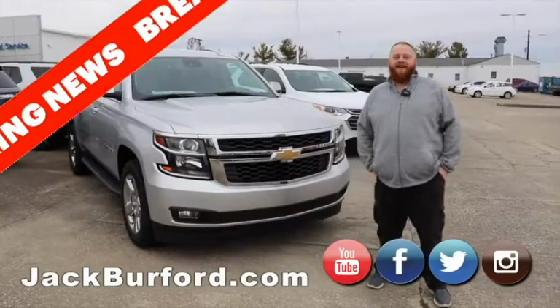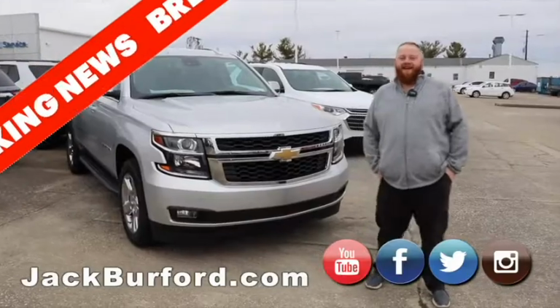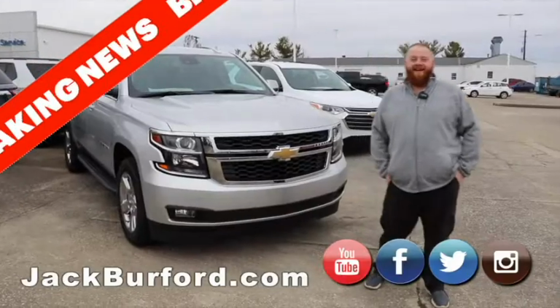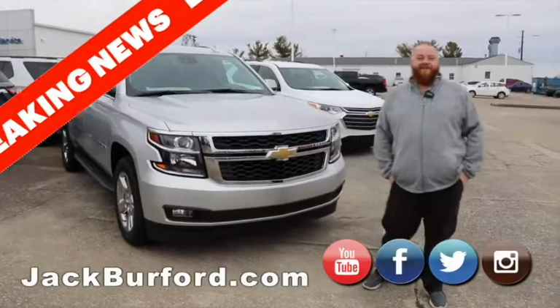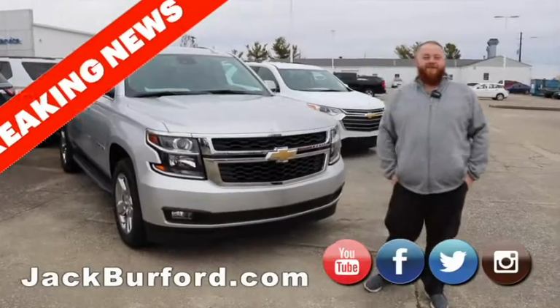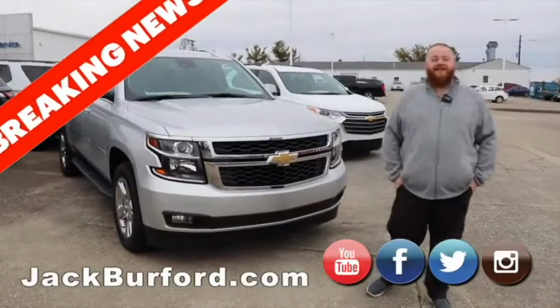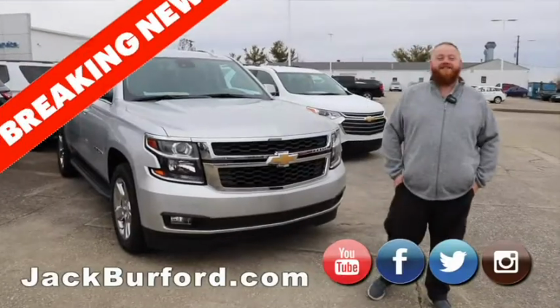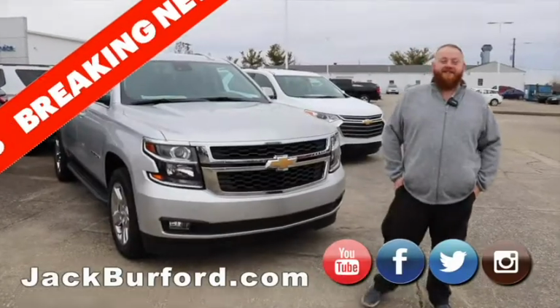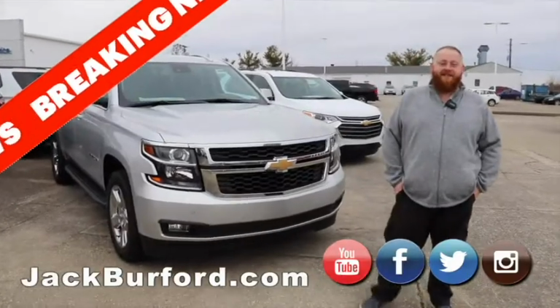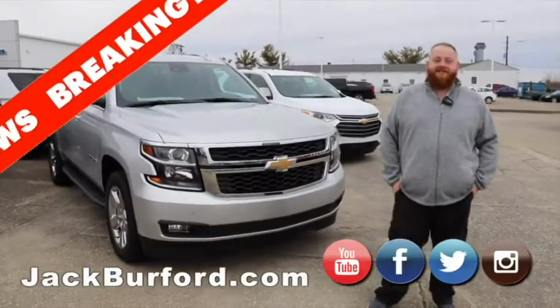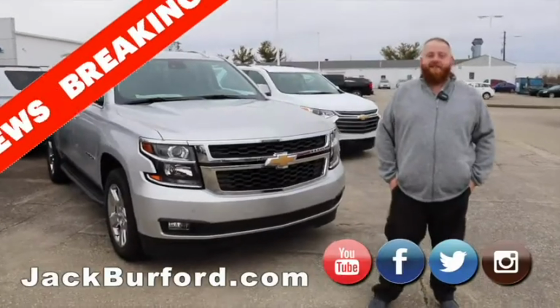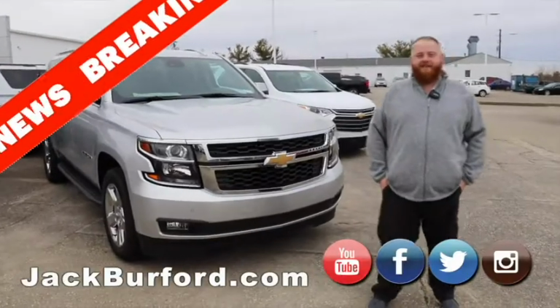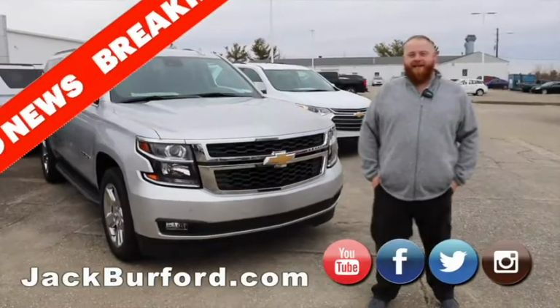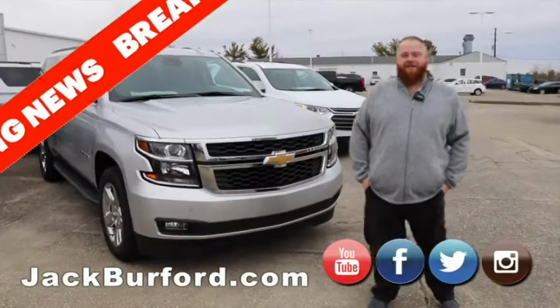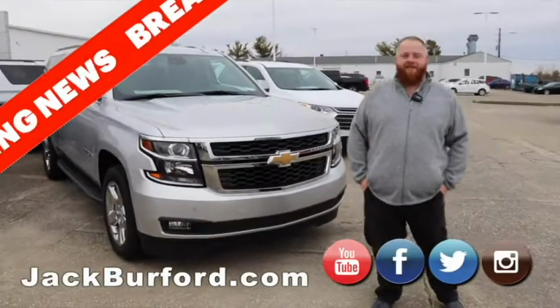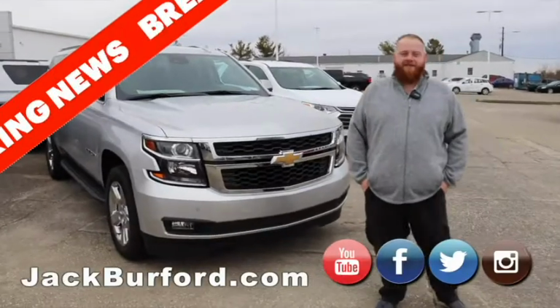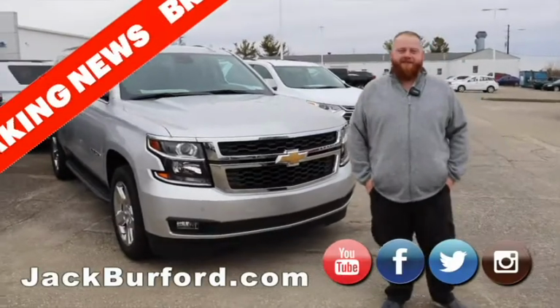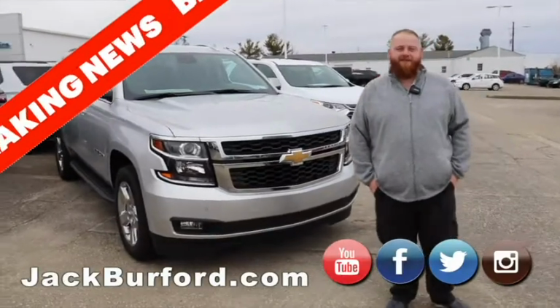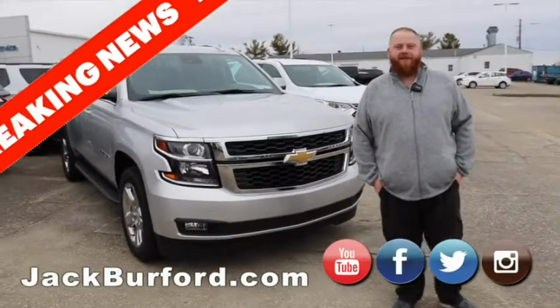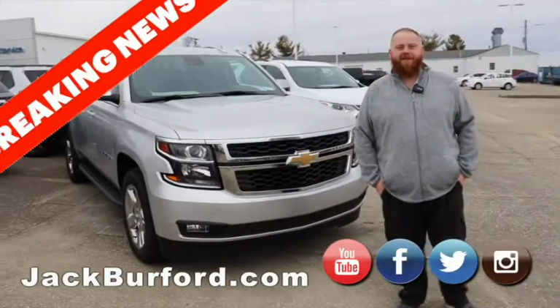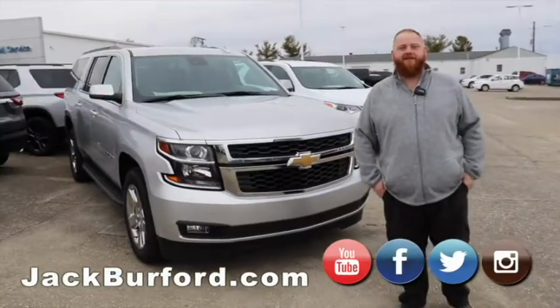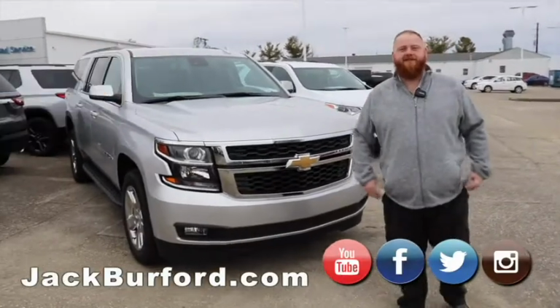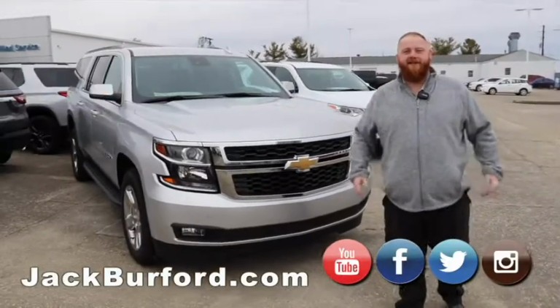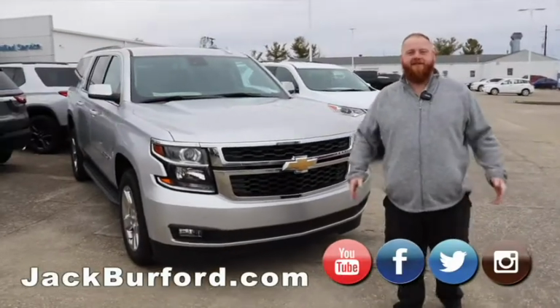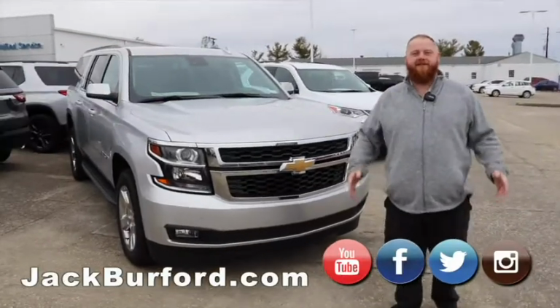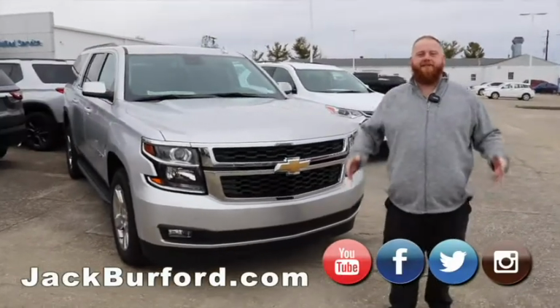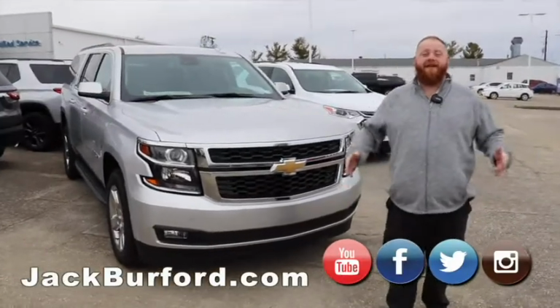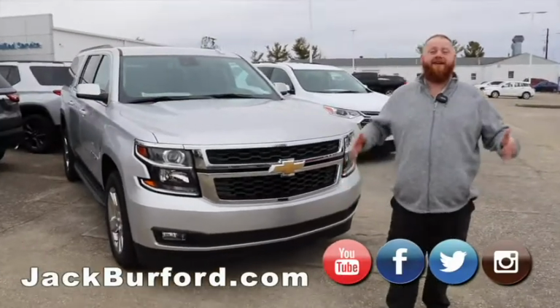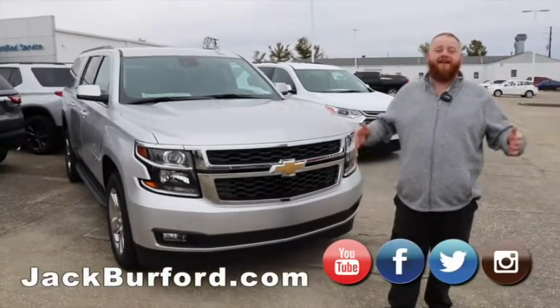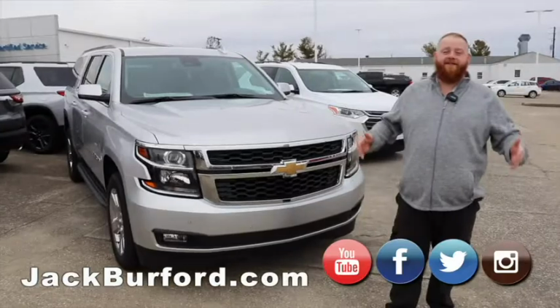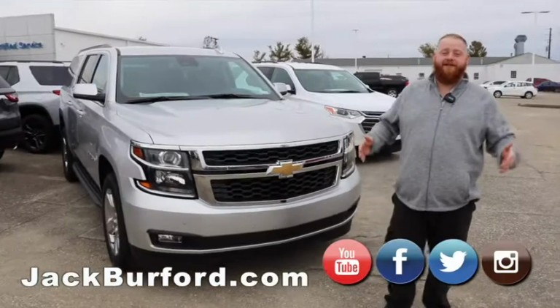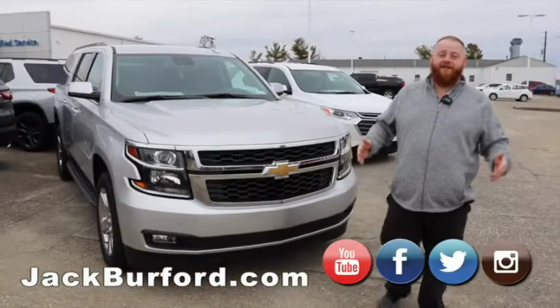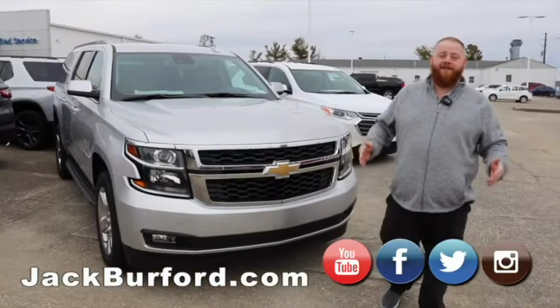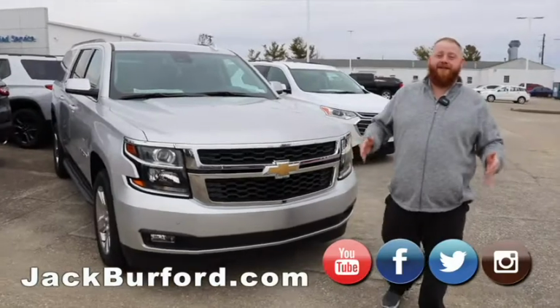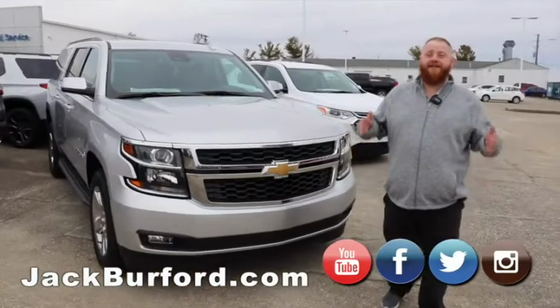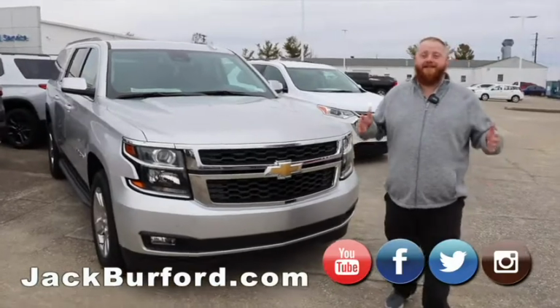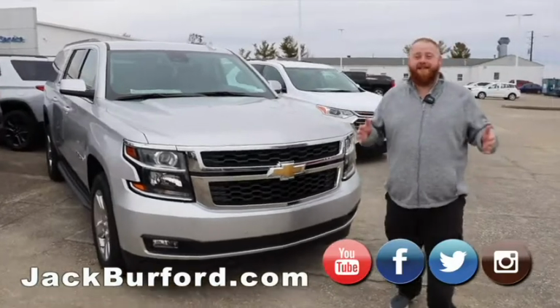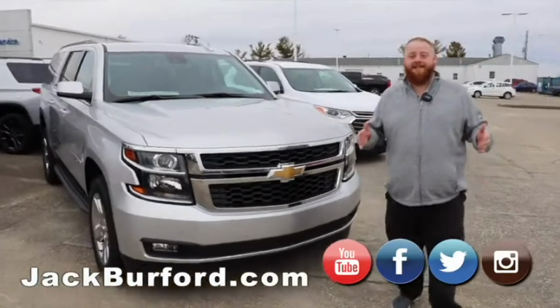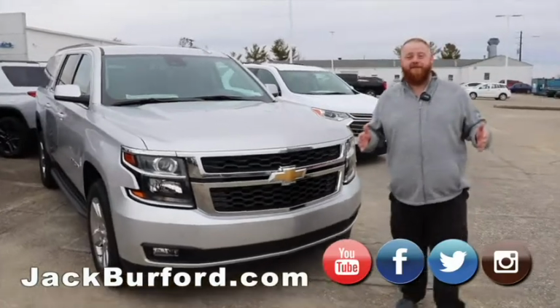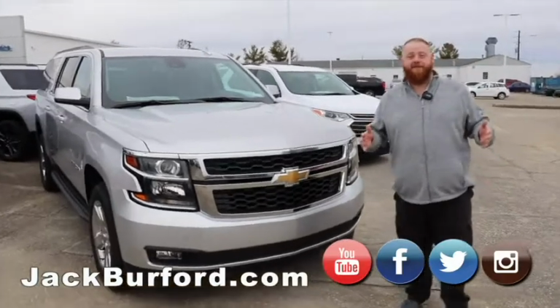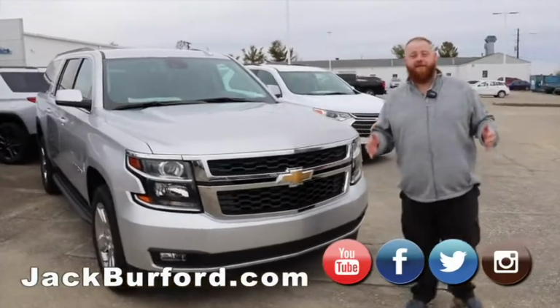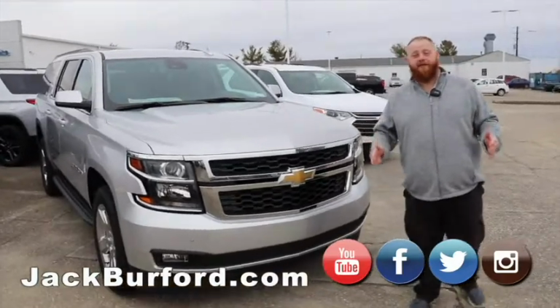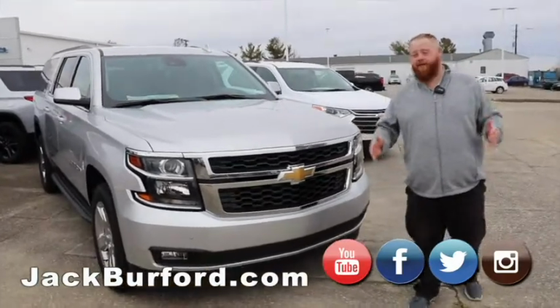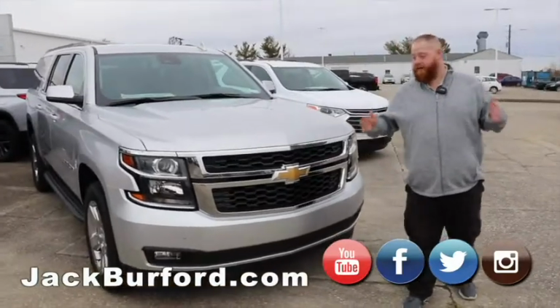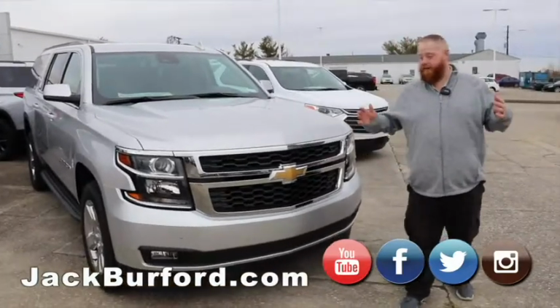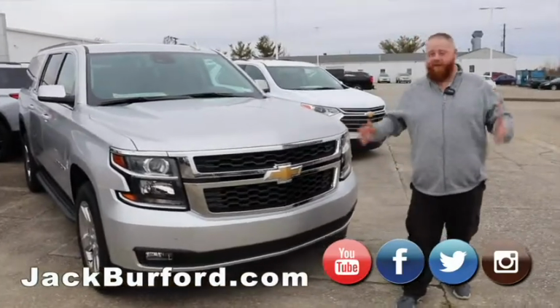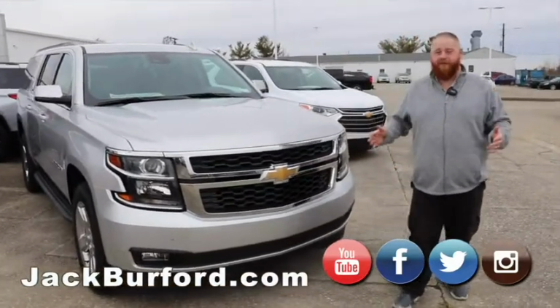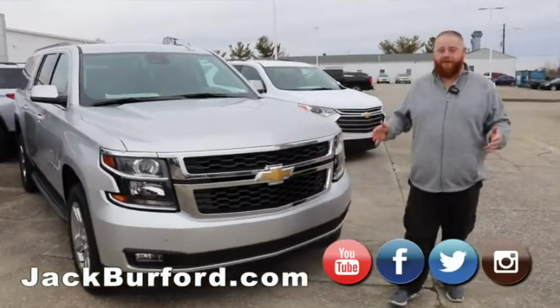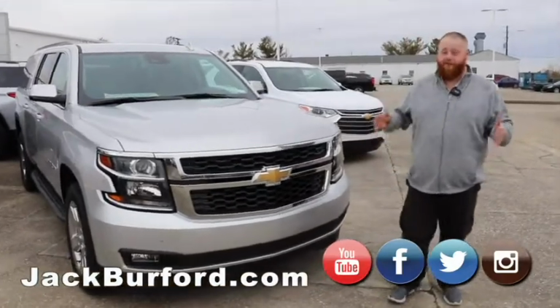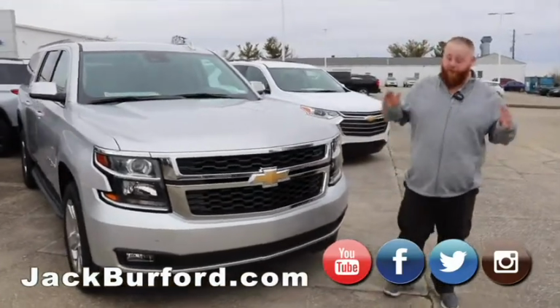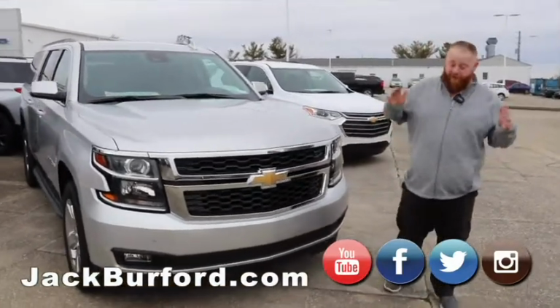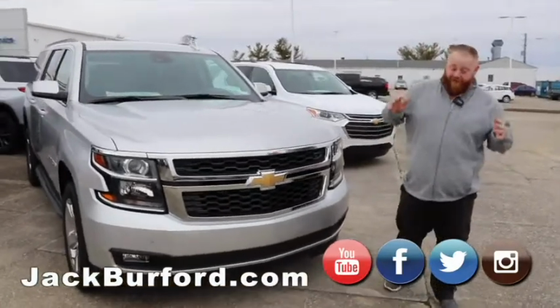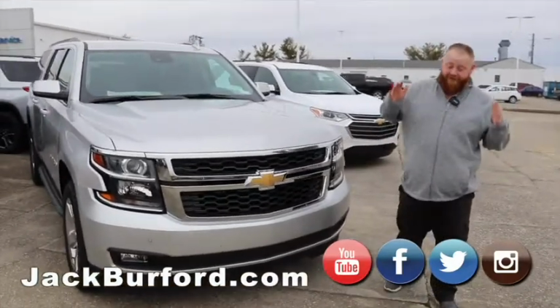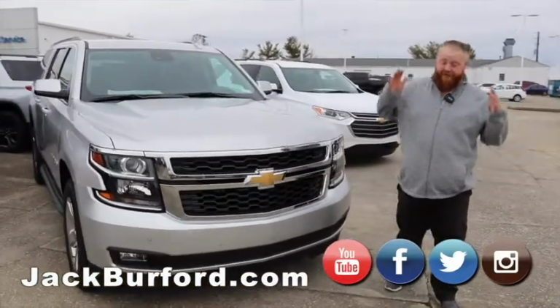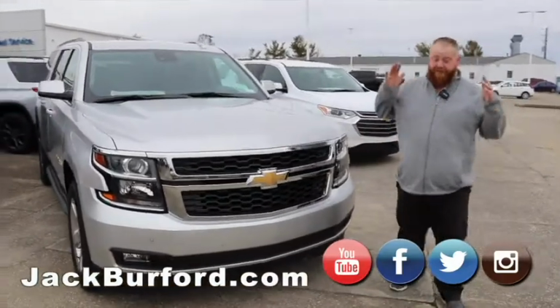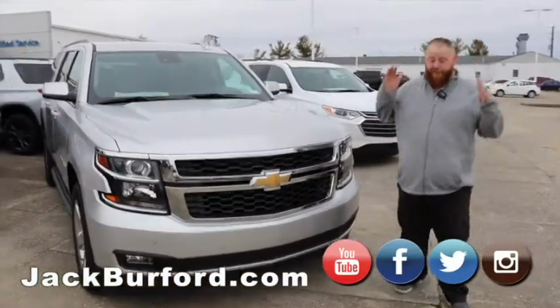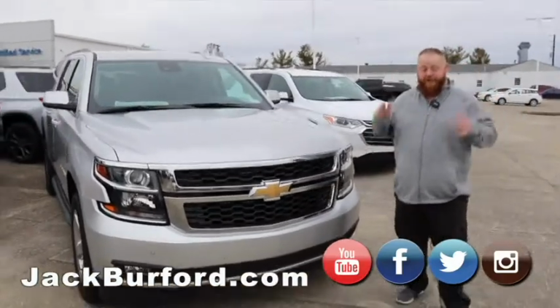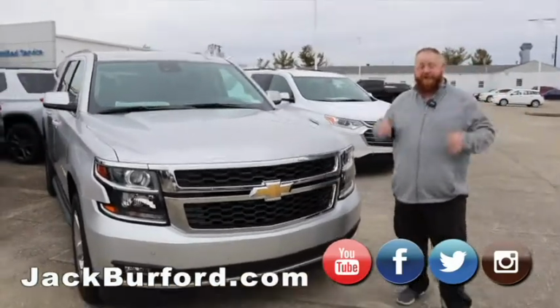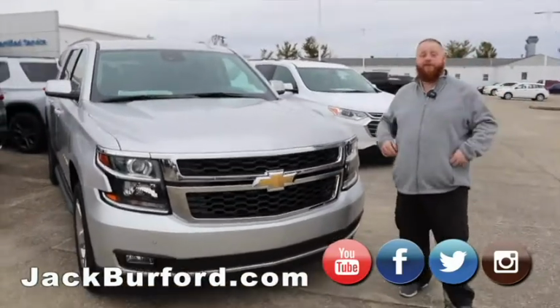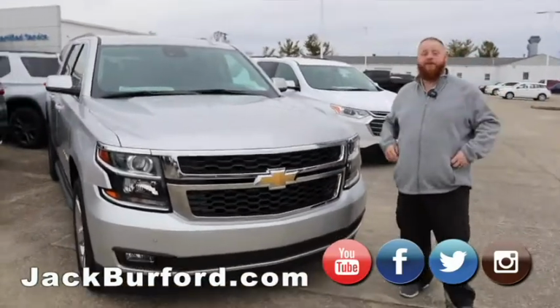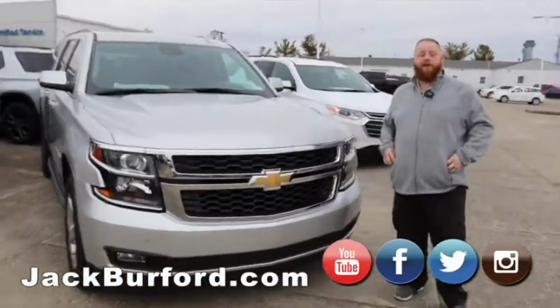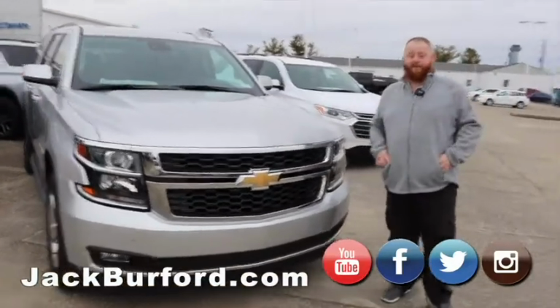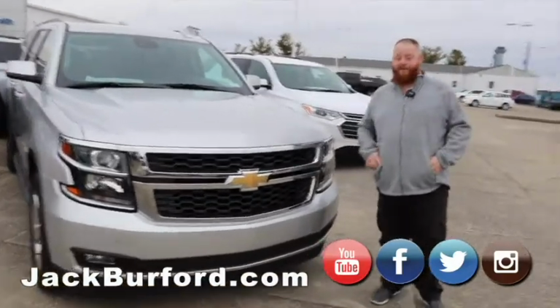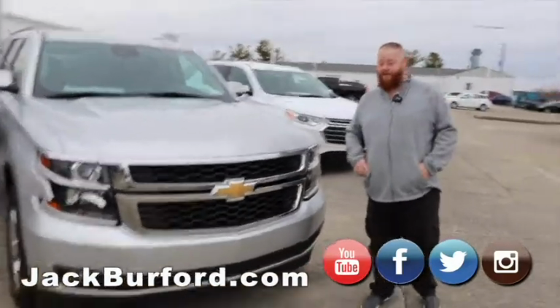Hey everybody, JJ with Jag Burford Chevrolet here, going to talk to you about our inventory. It is that time of the week — our weekly weekend walk around.